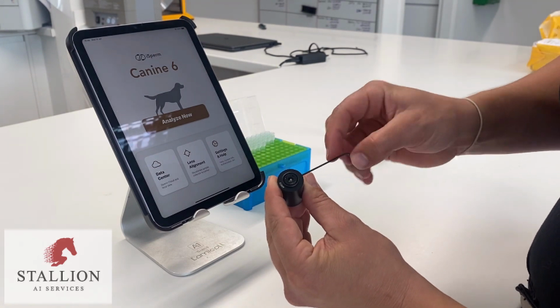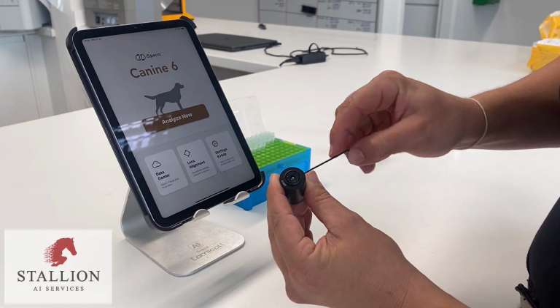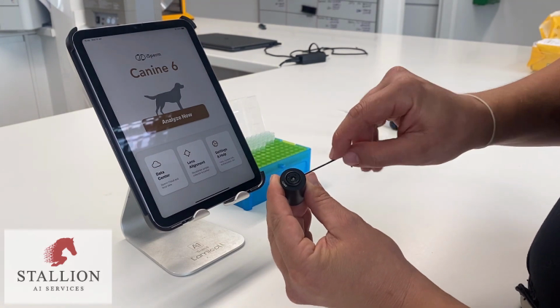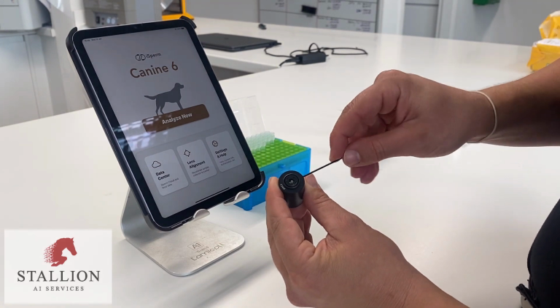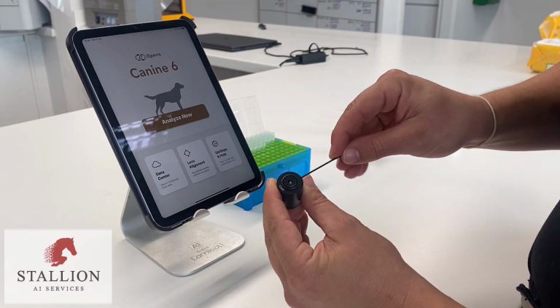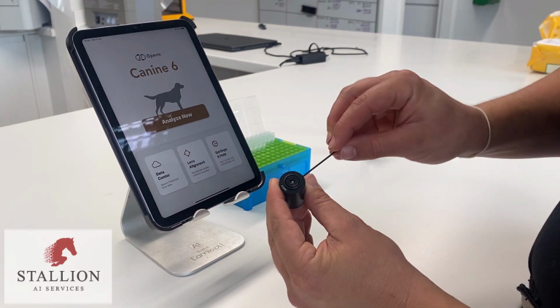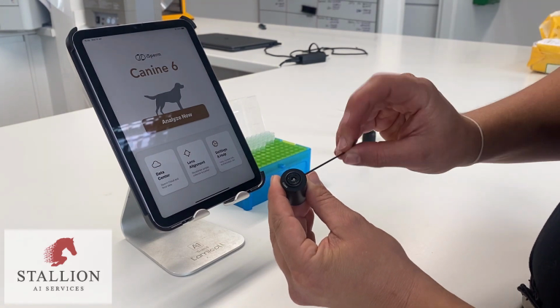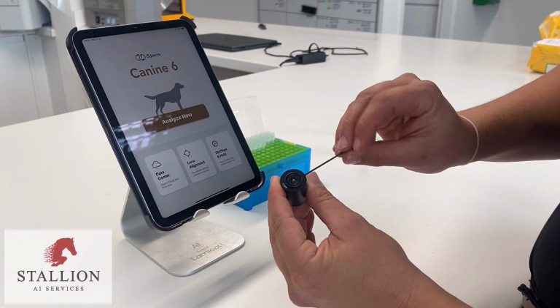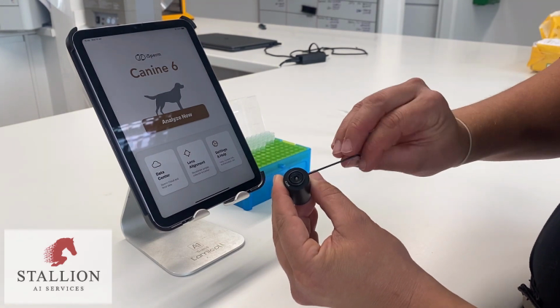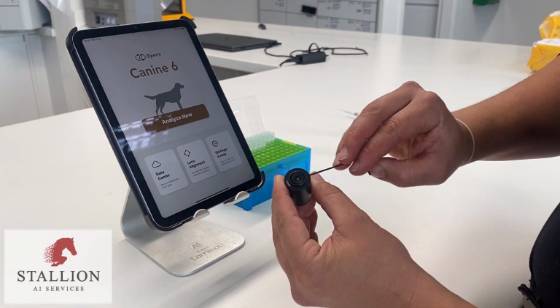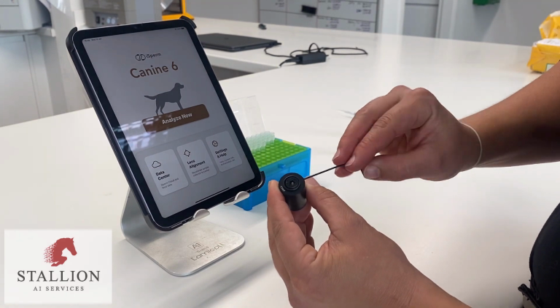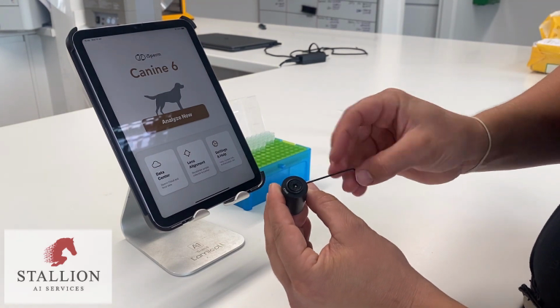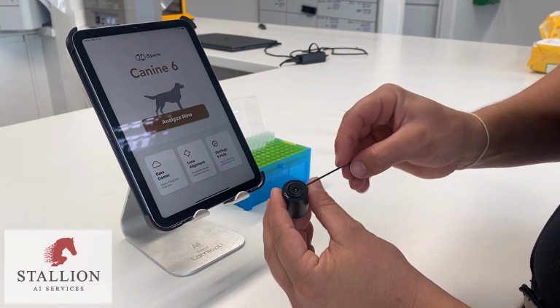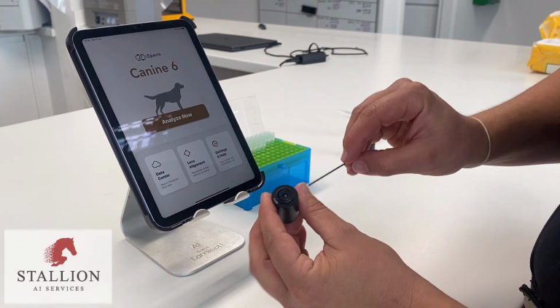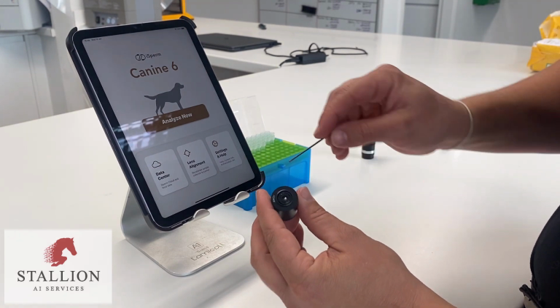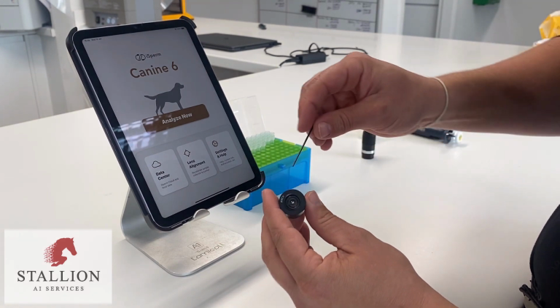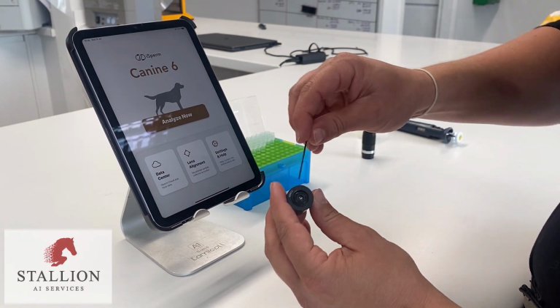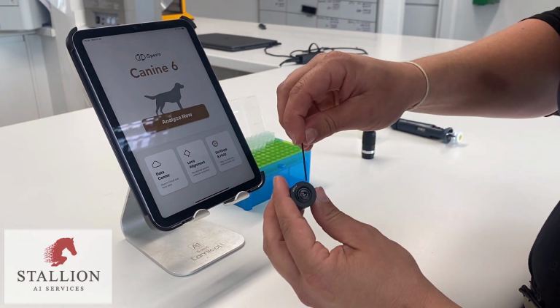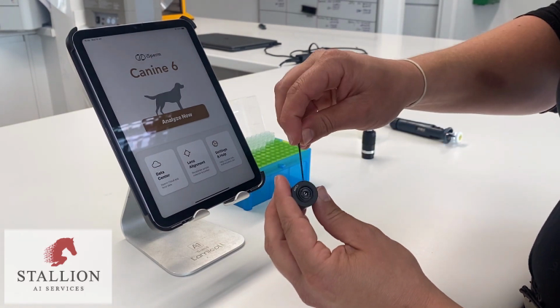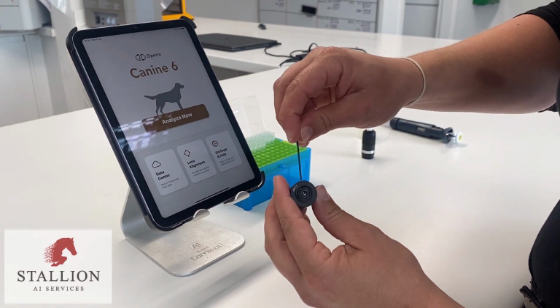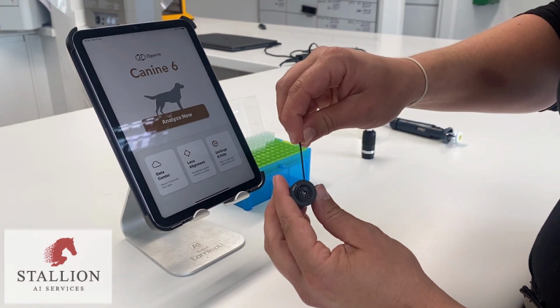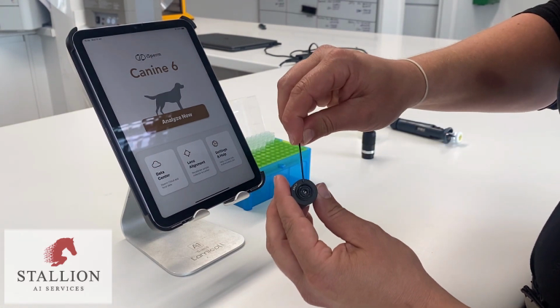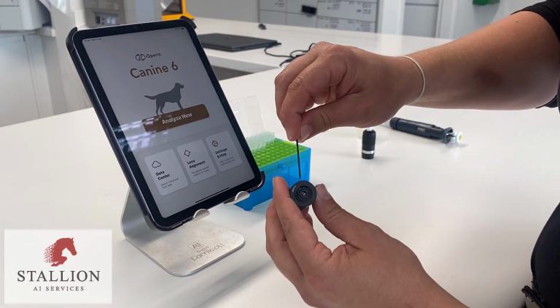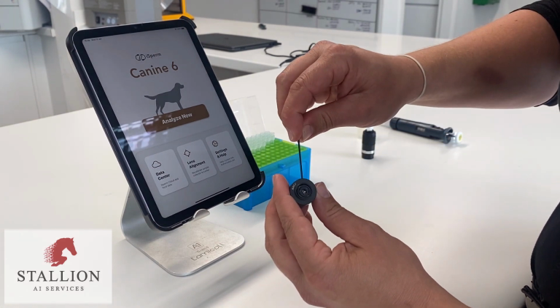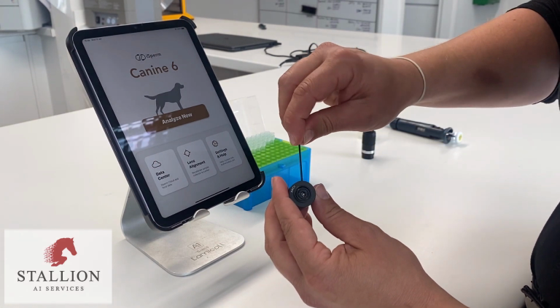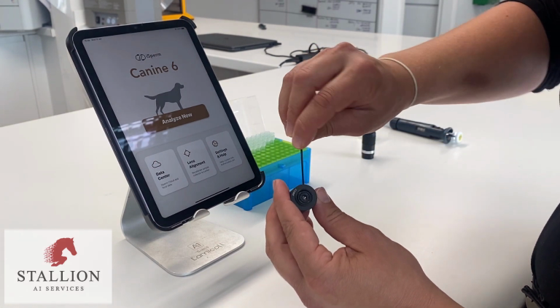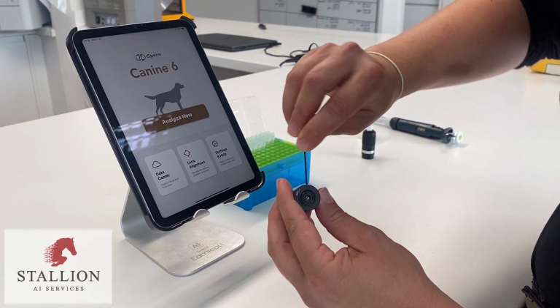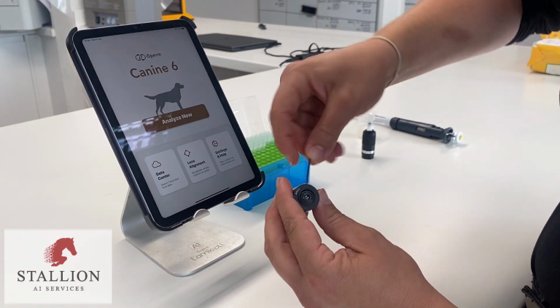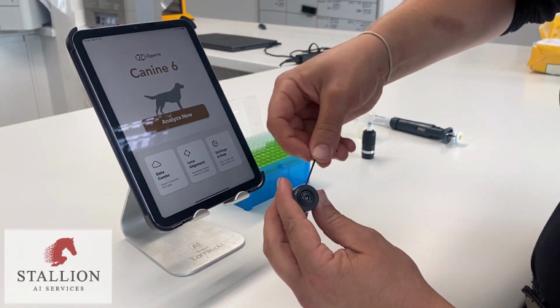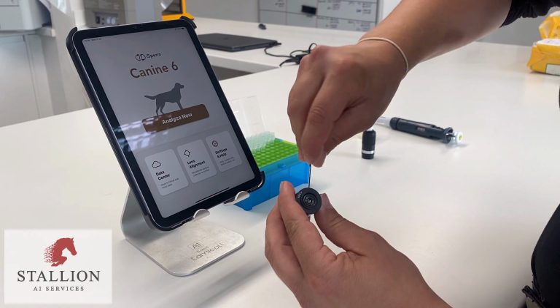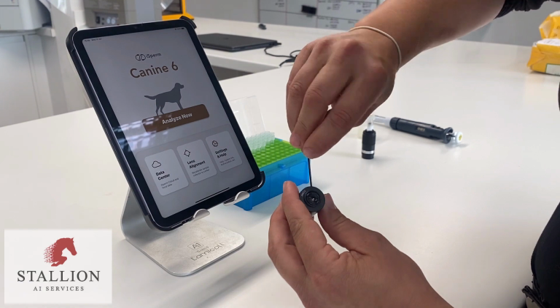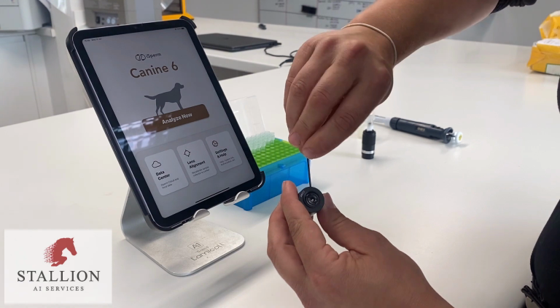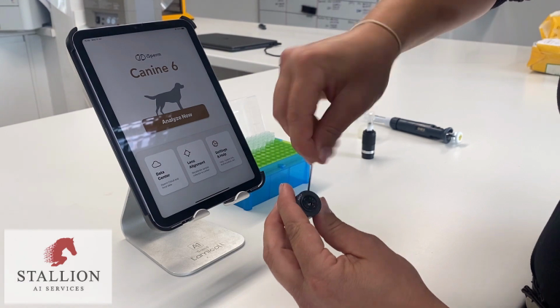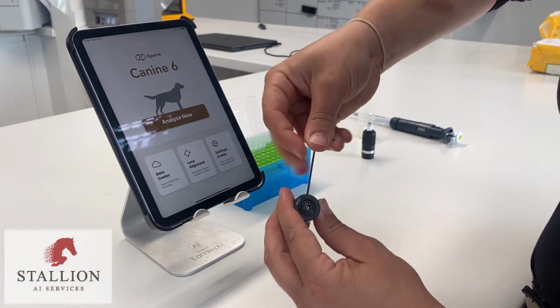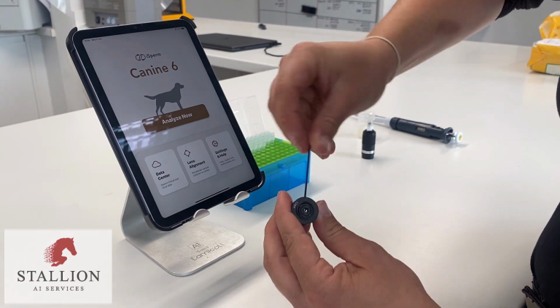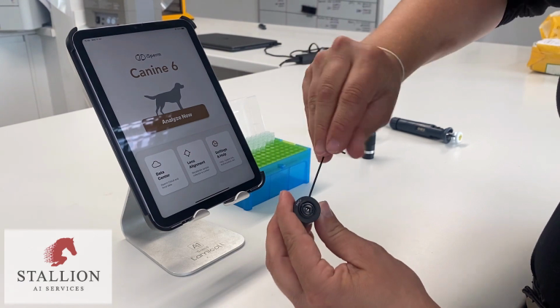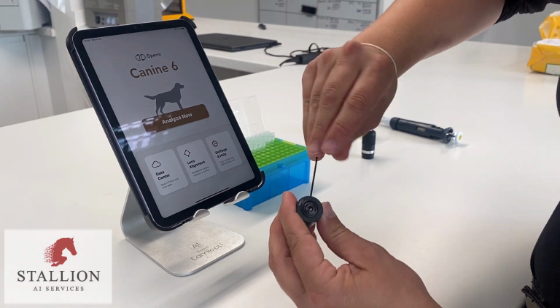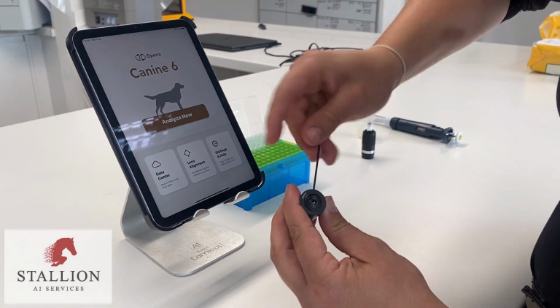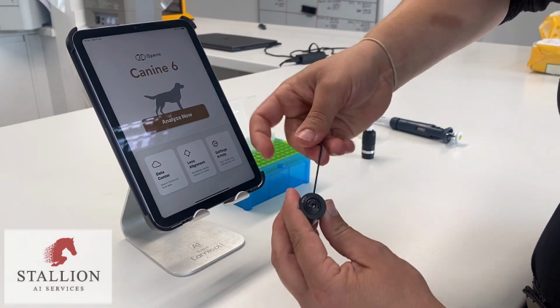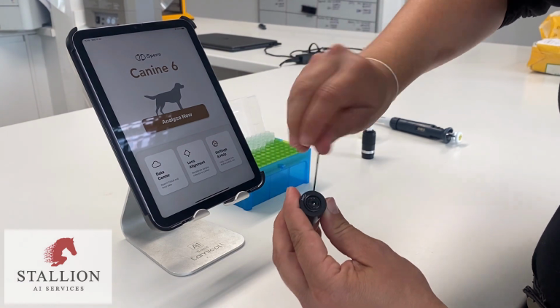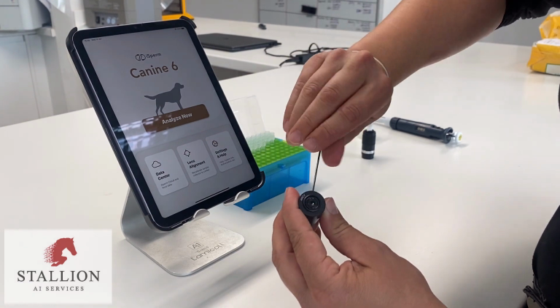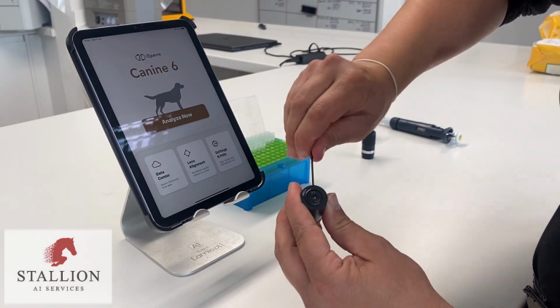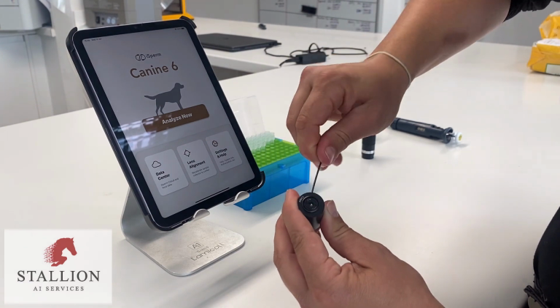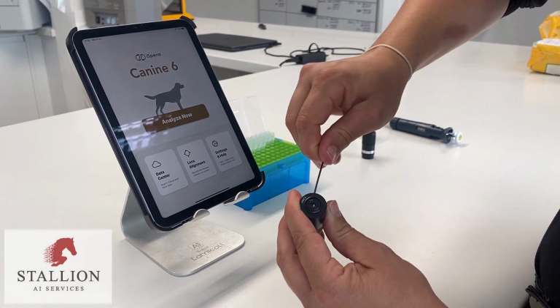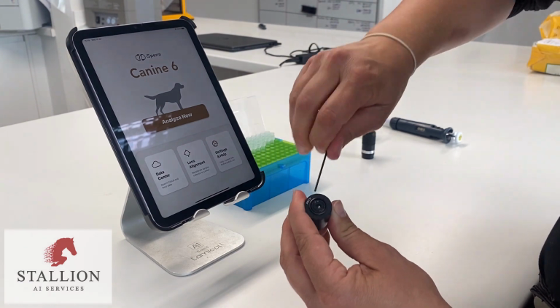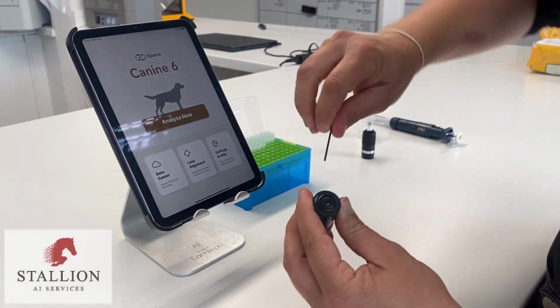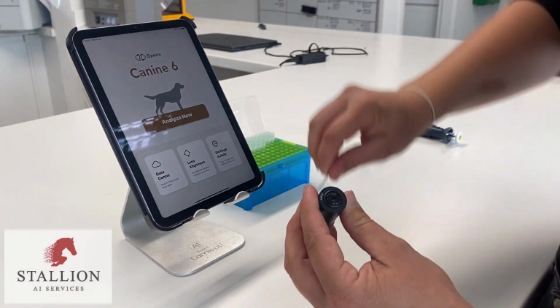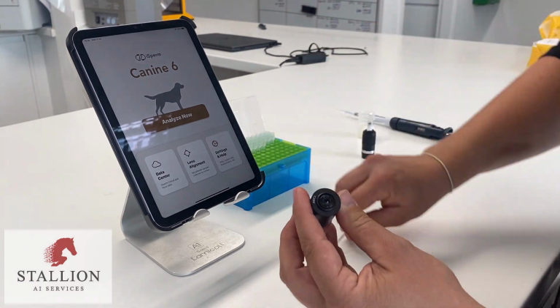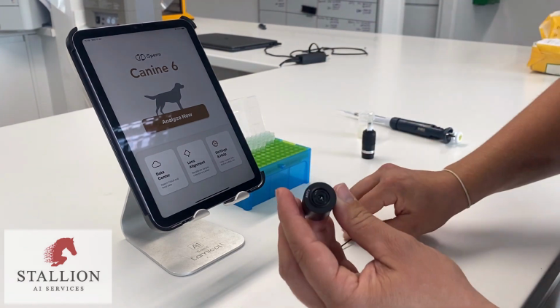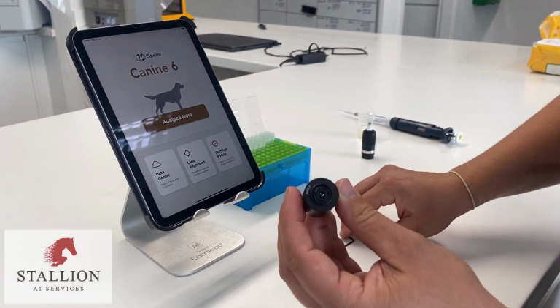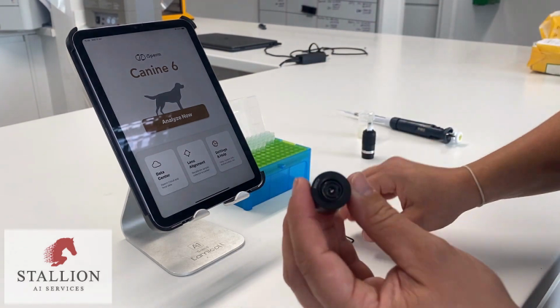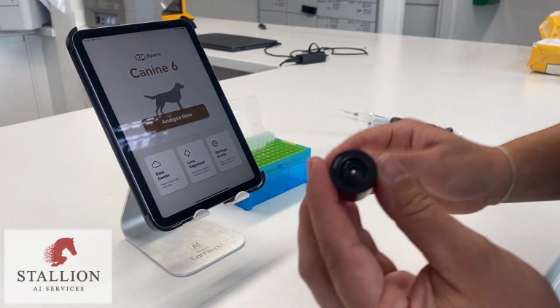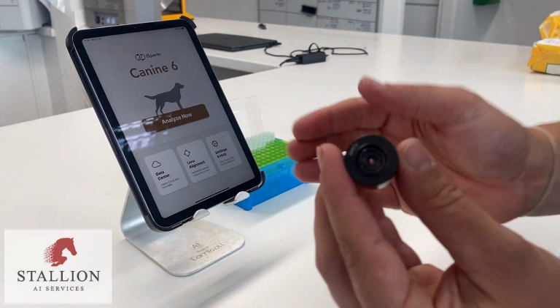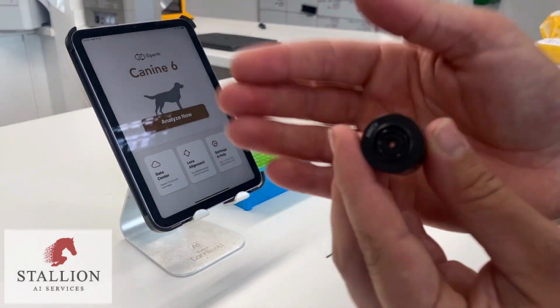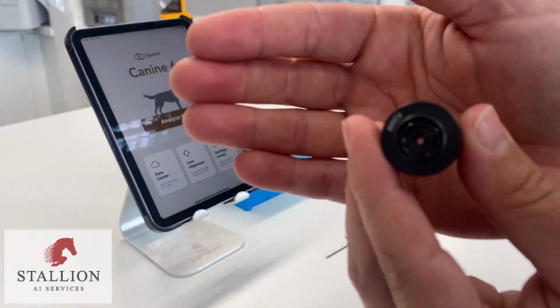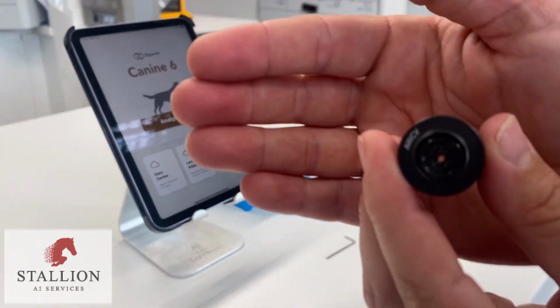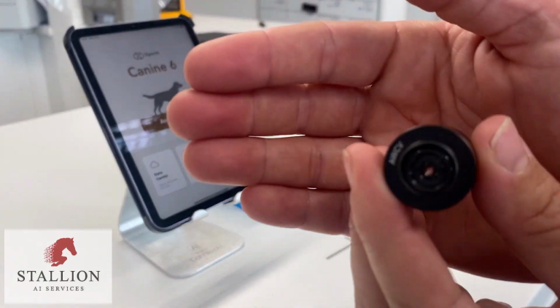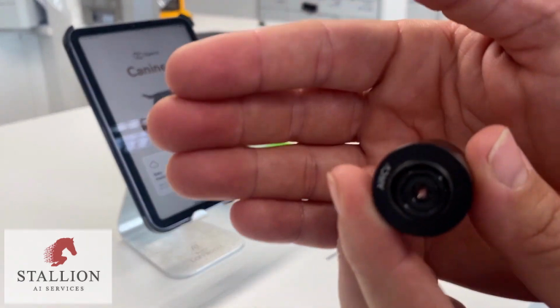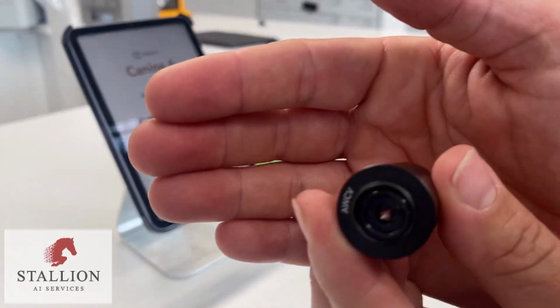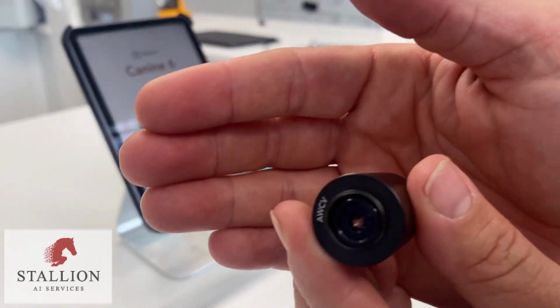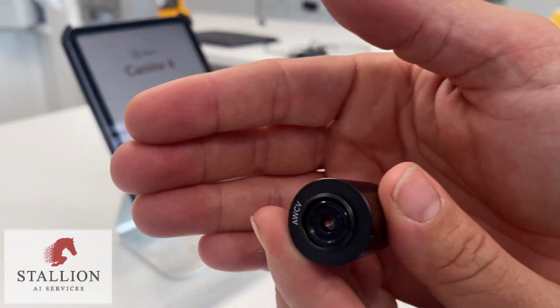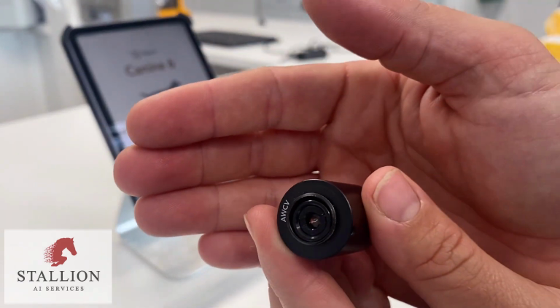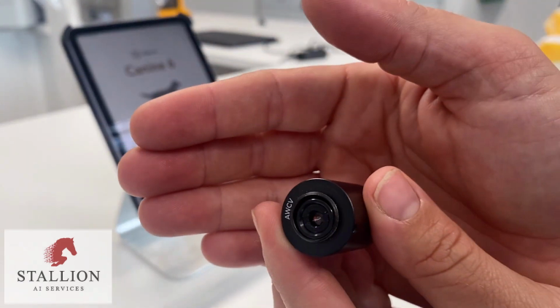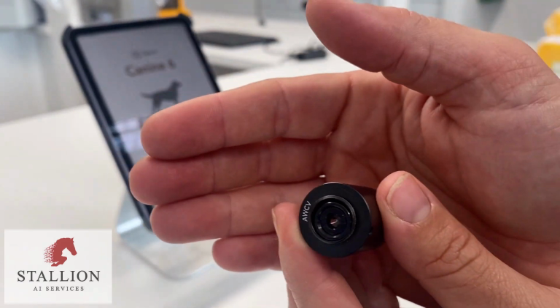If the lens isn't central, like shown here, the calibration will not be correct. Here, the lens is pushed to one side.